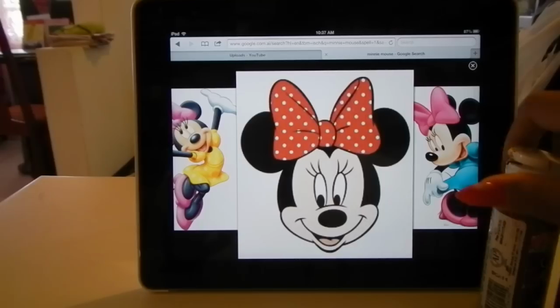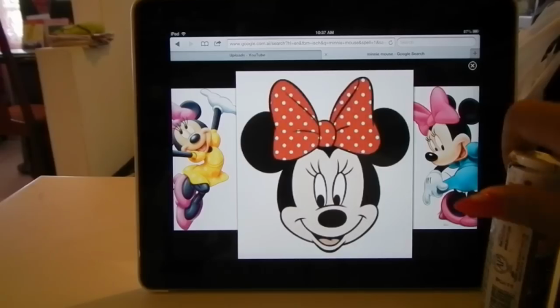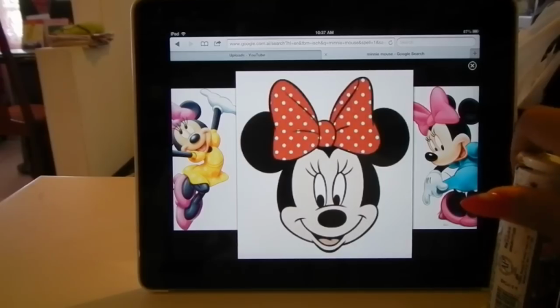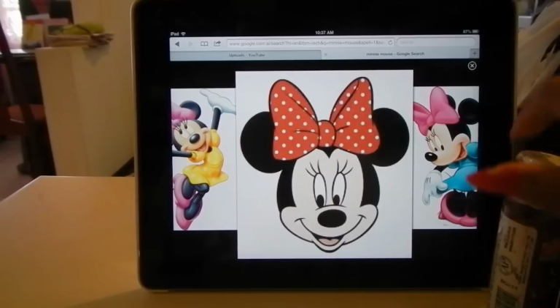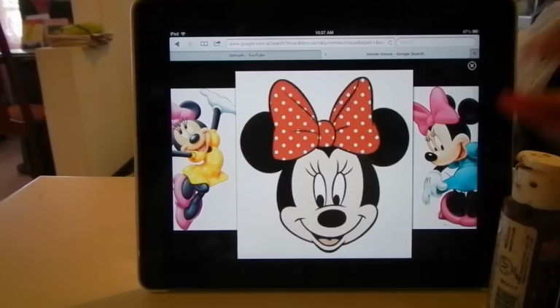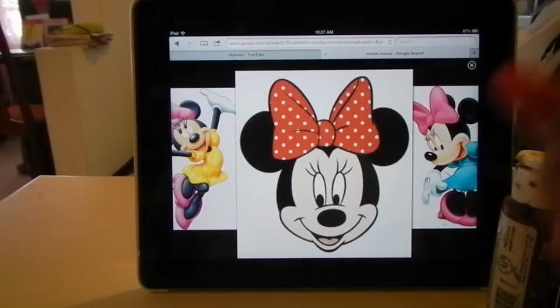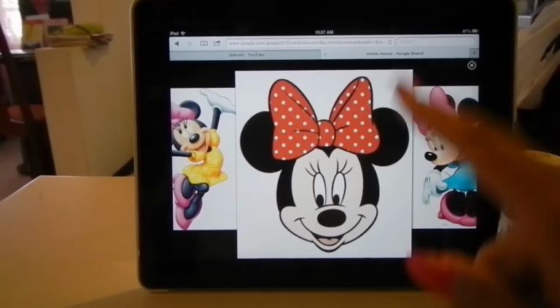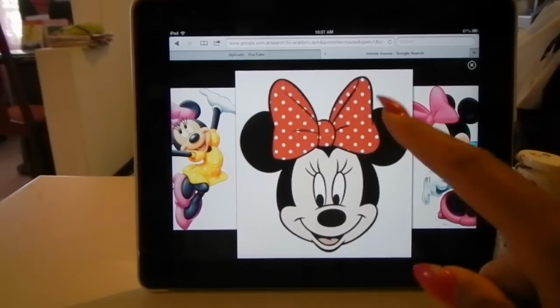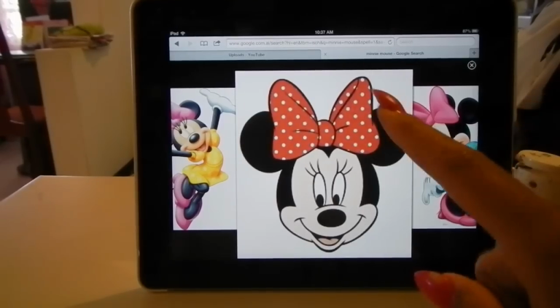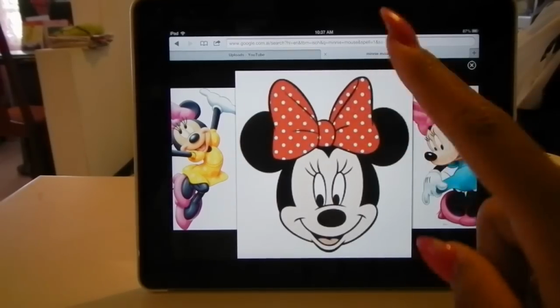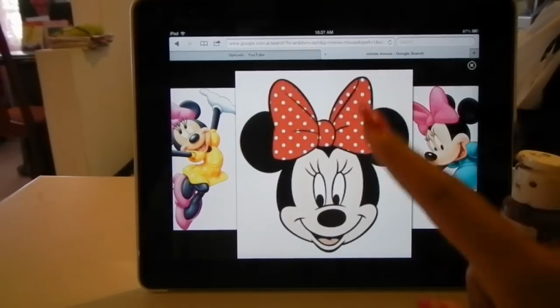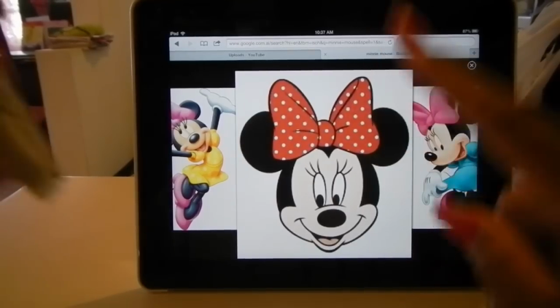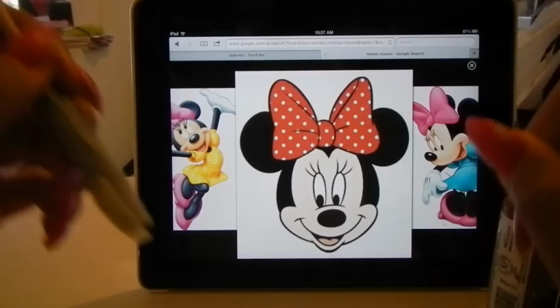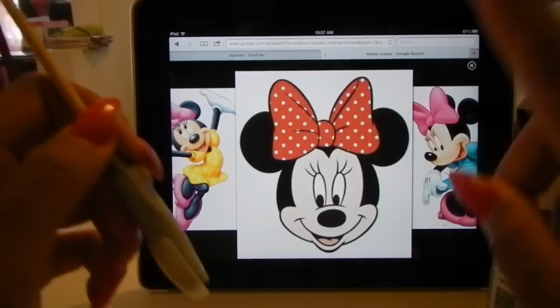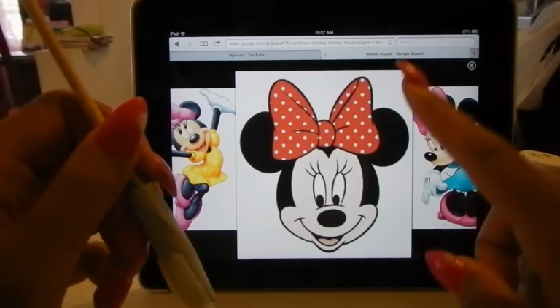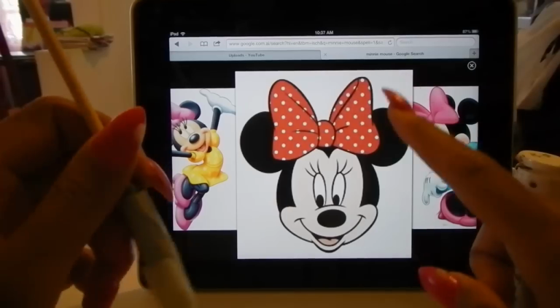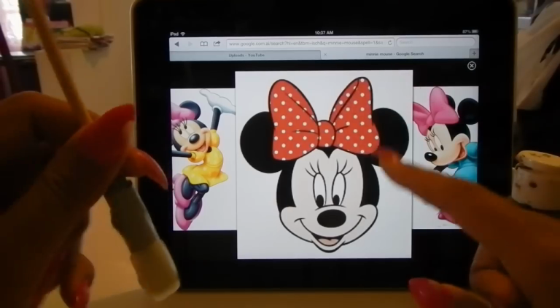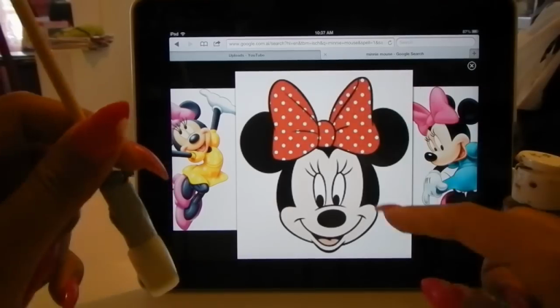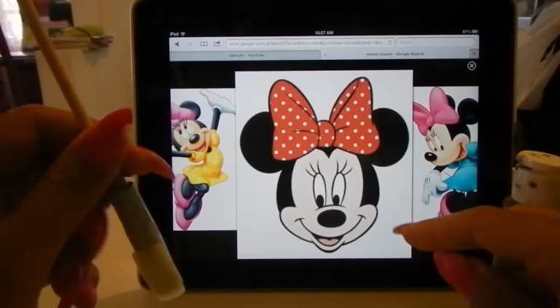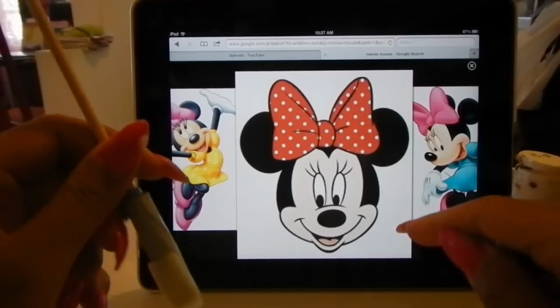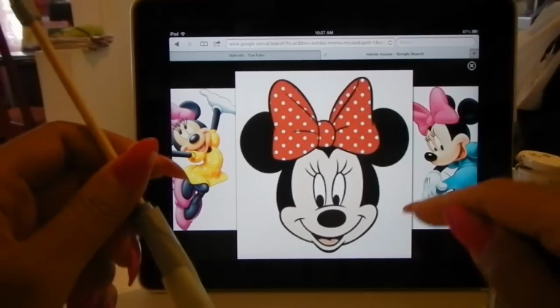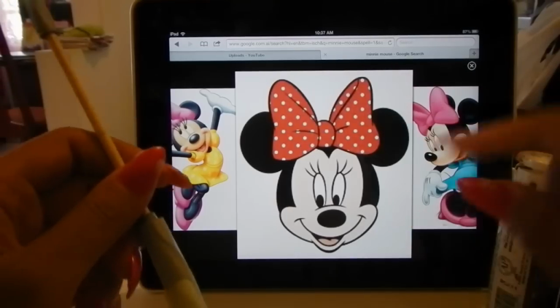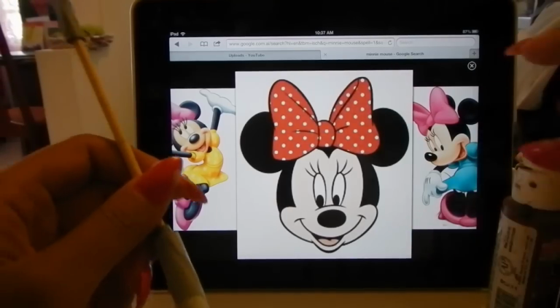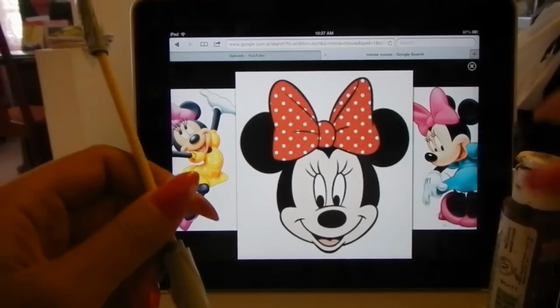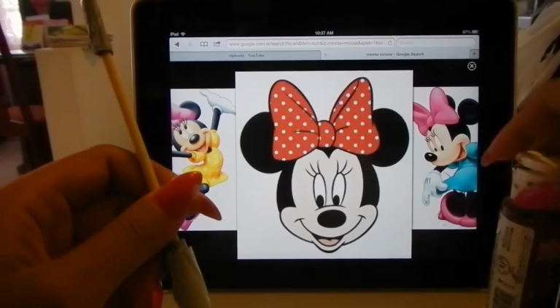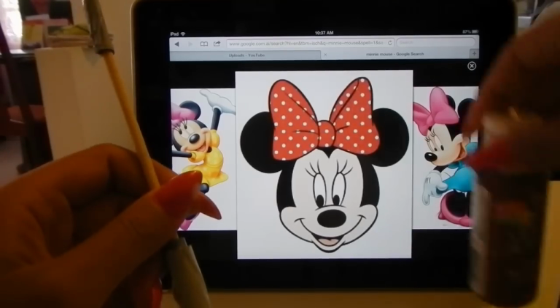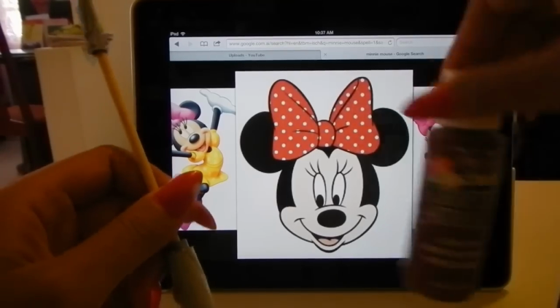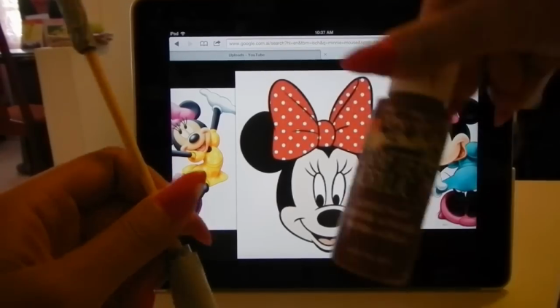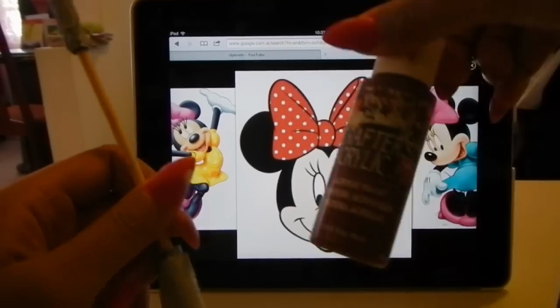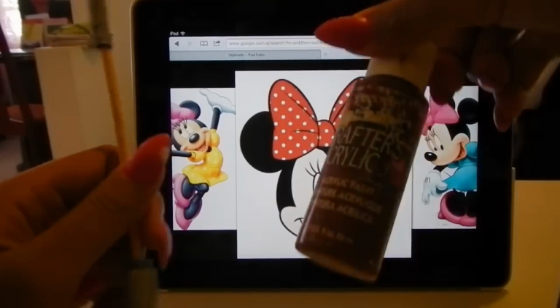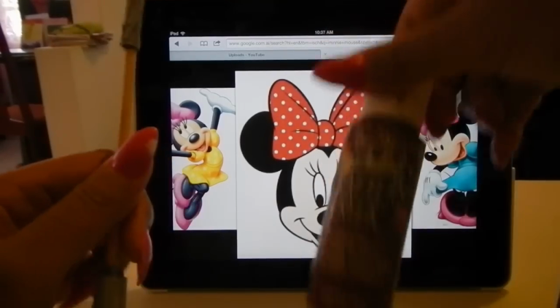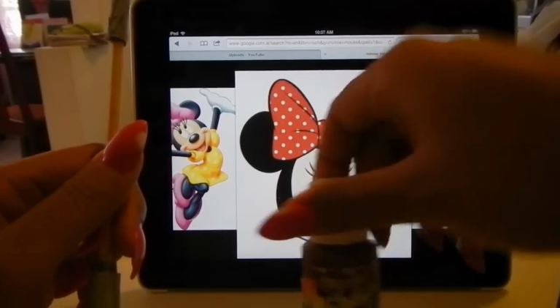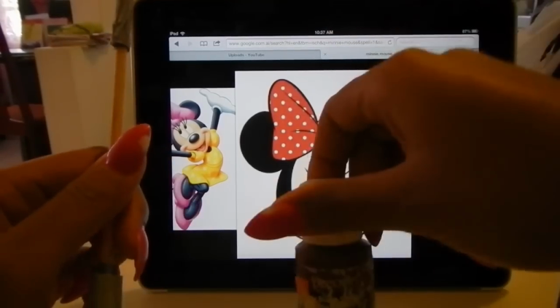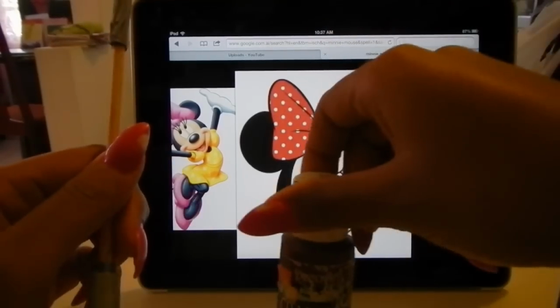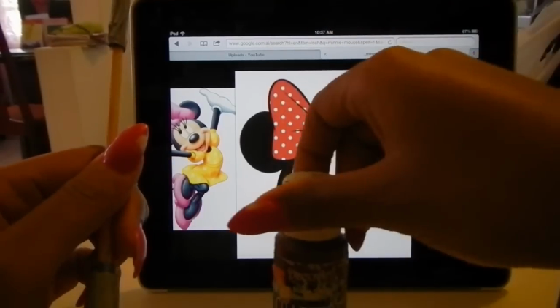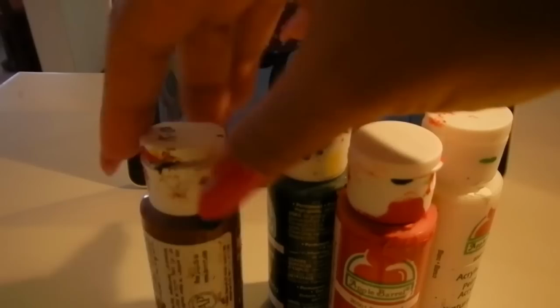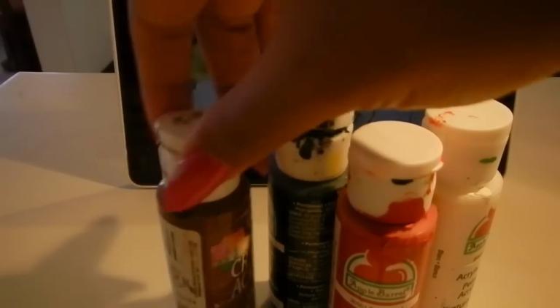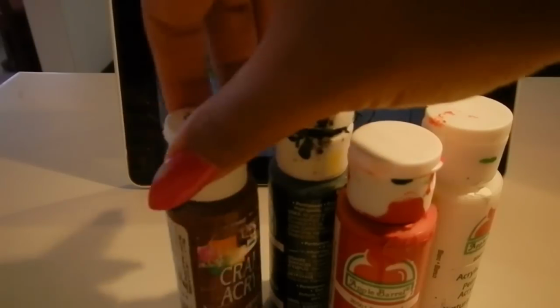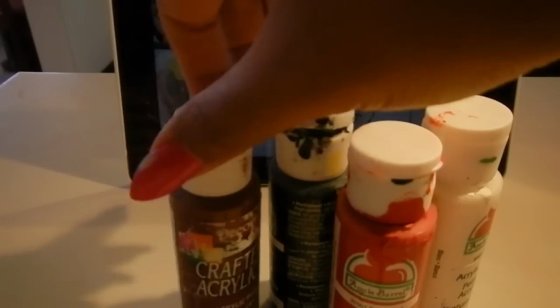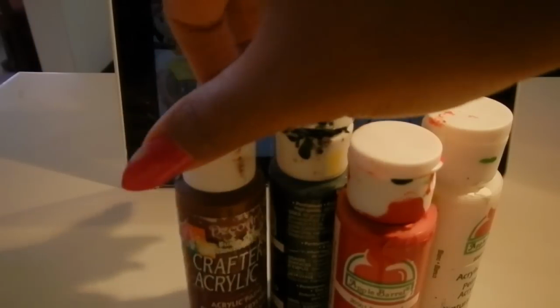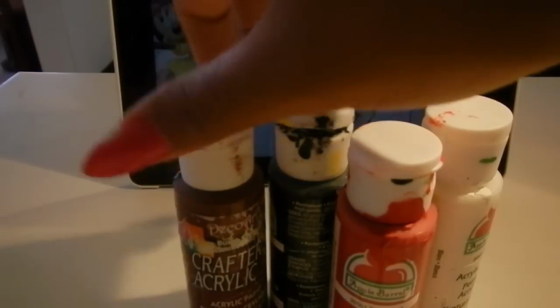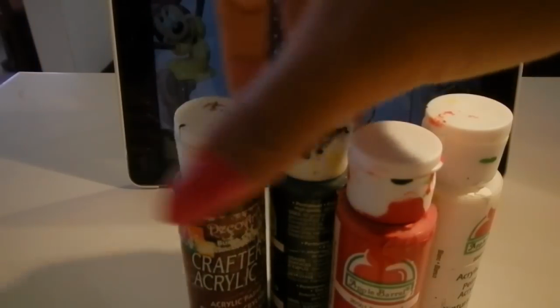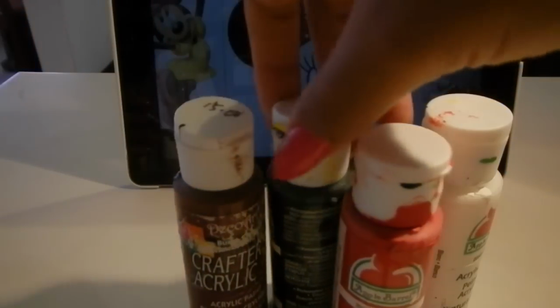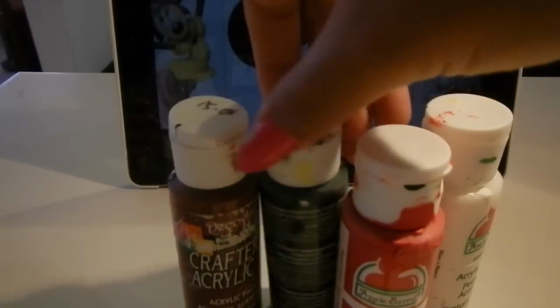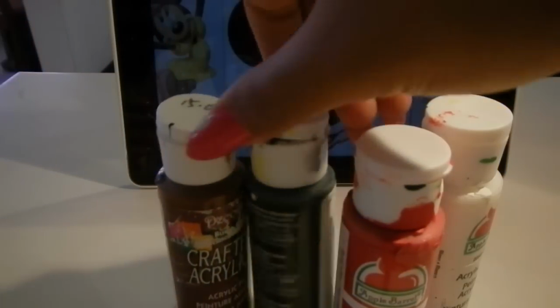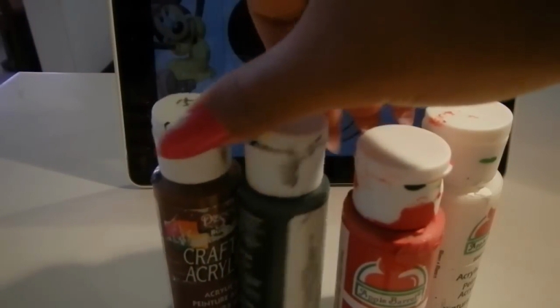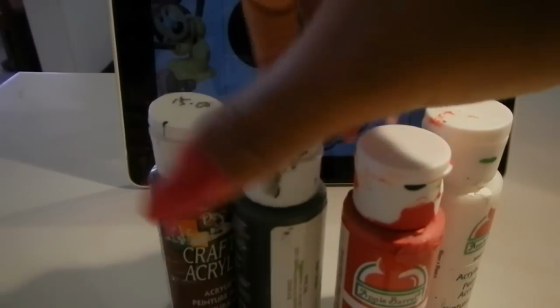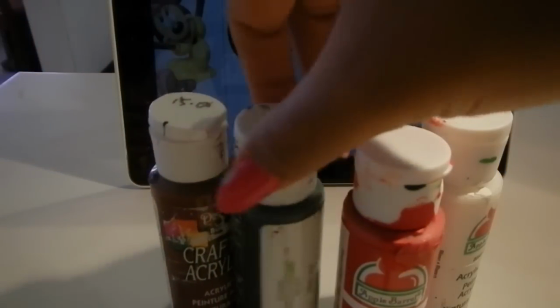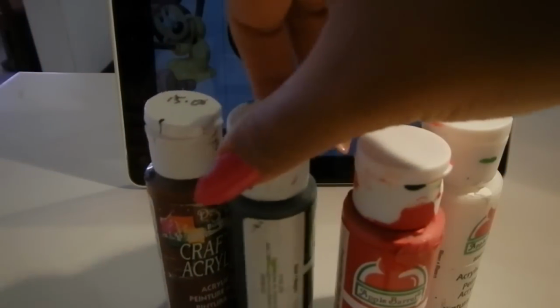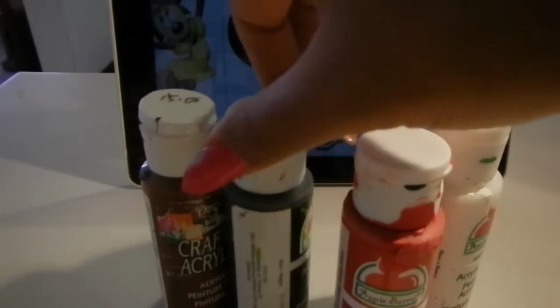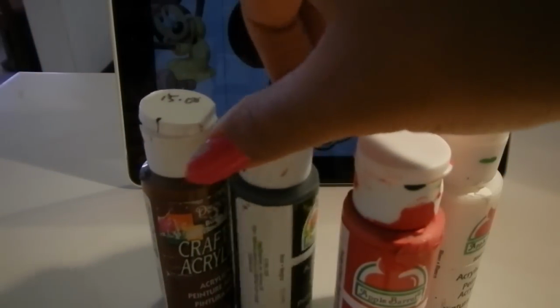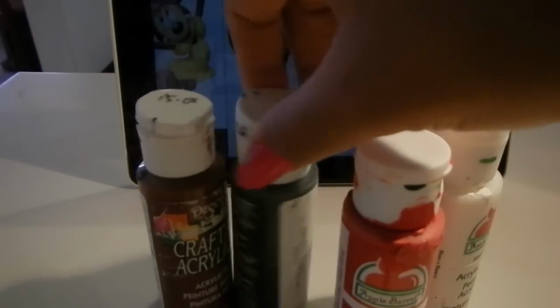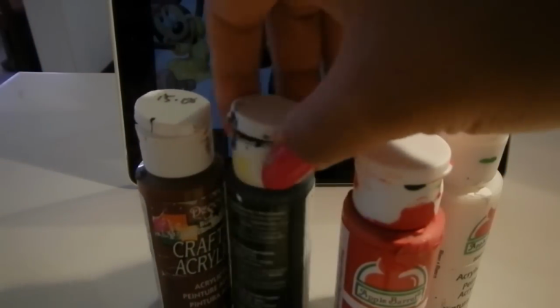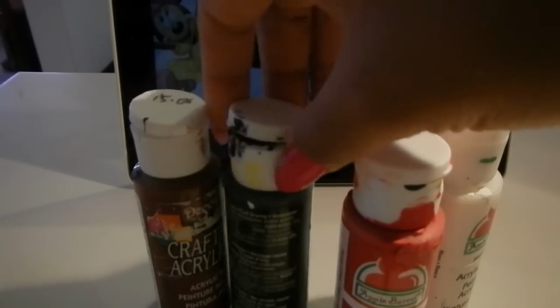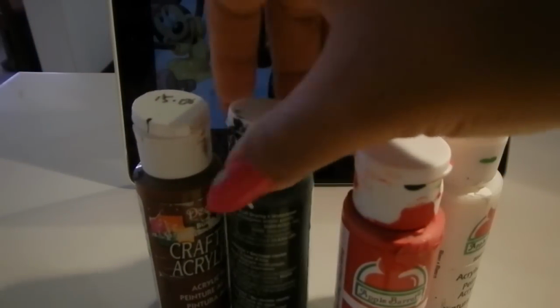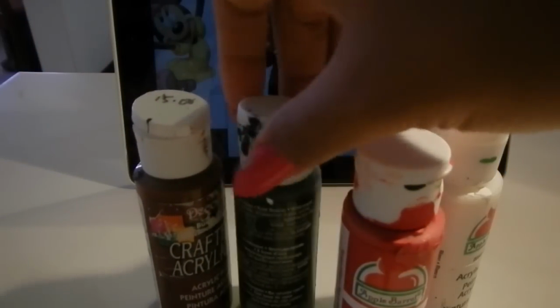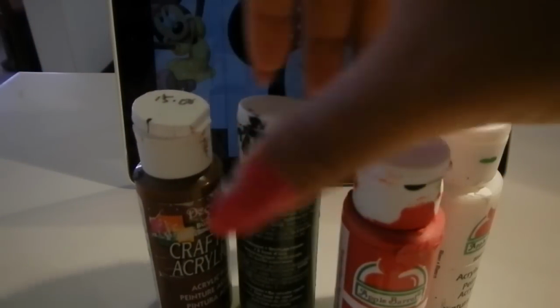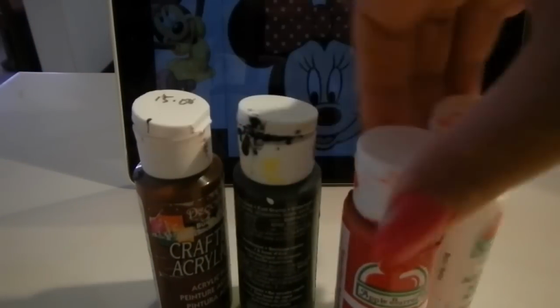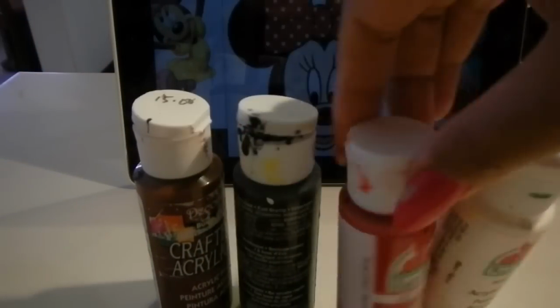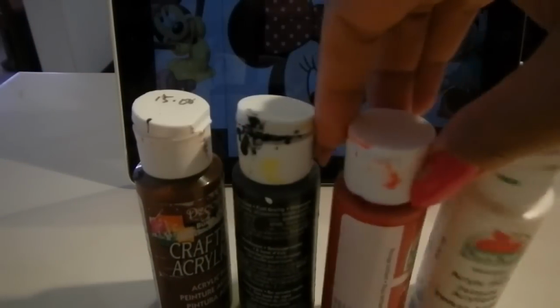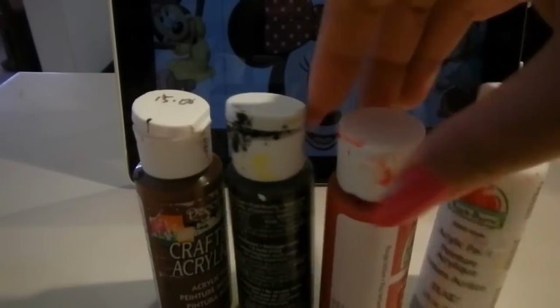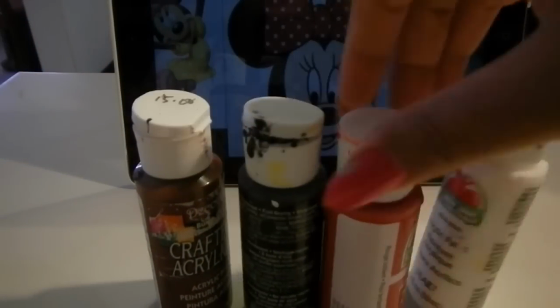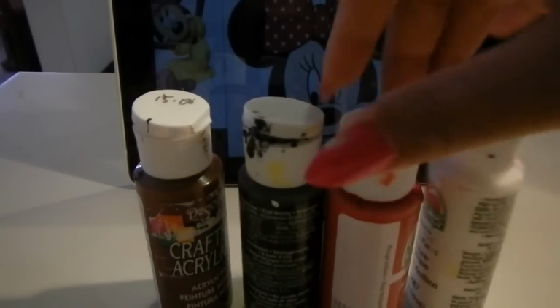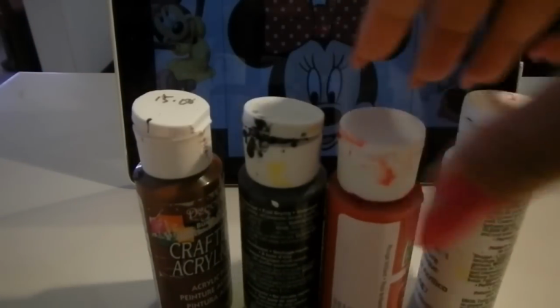I'm going to do Minnie Mouse today. So I'm using brown, black, red and white.